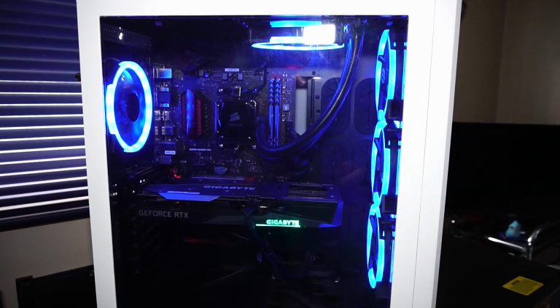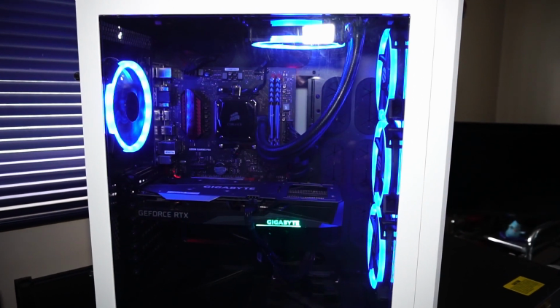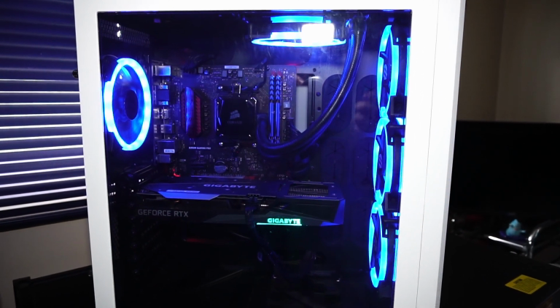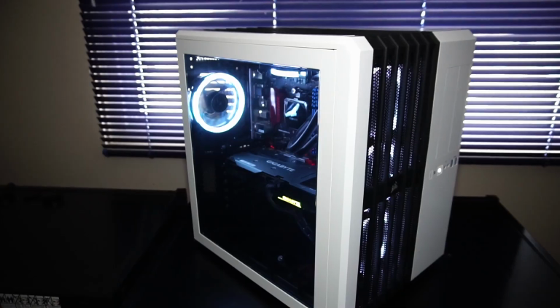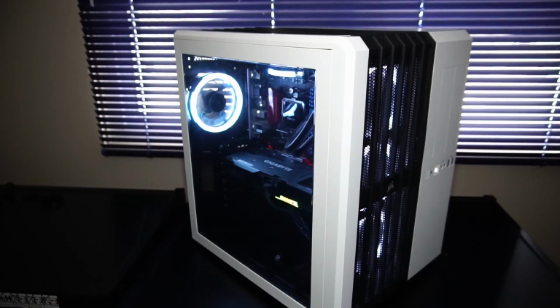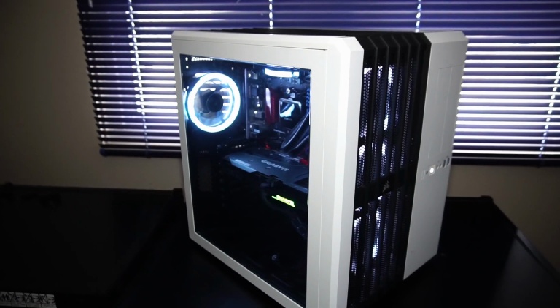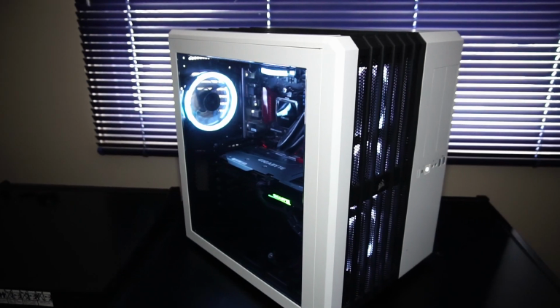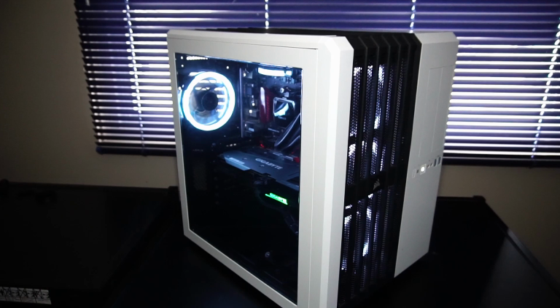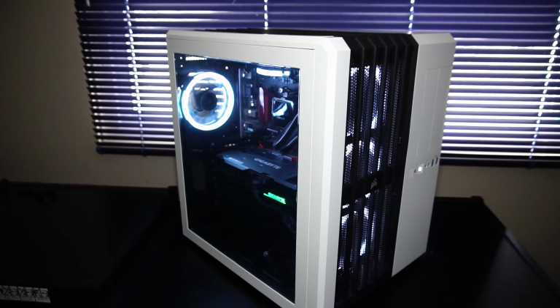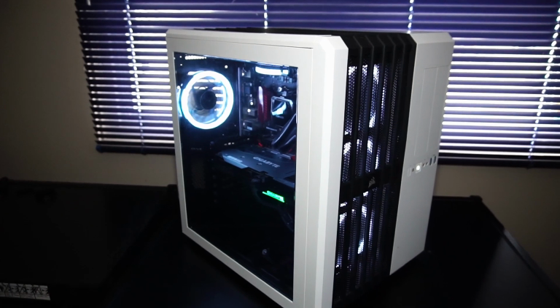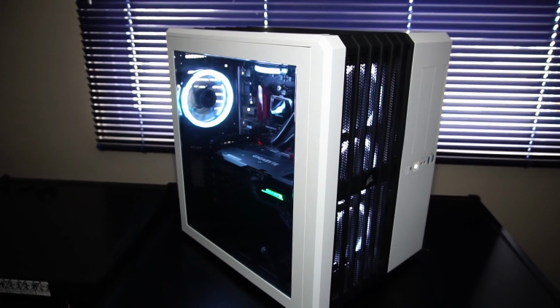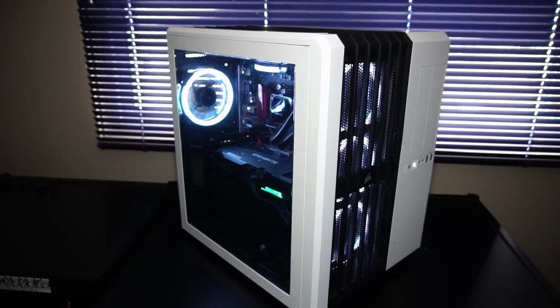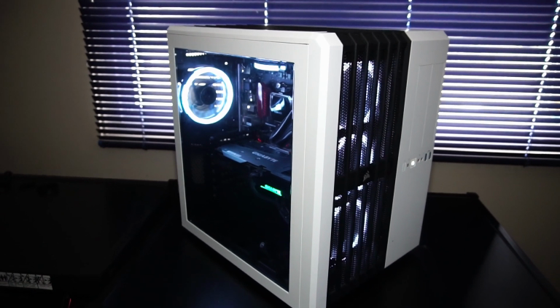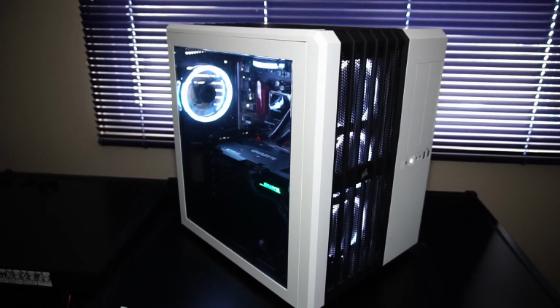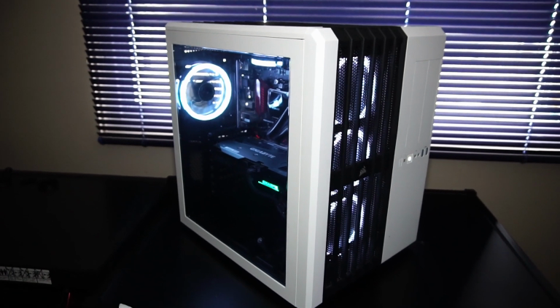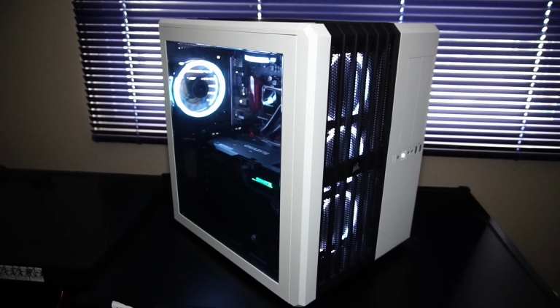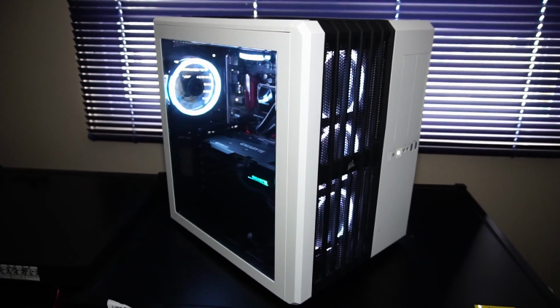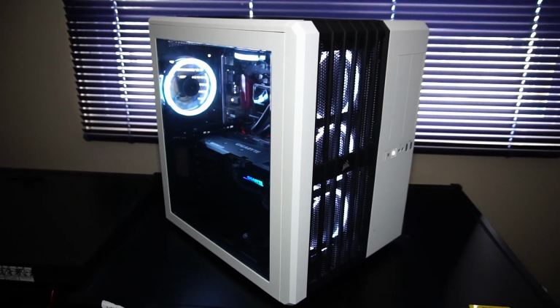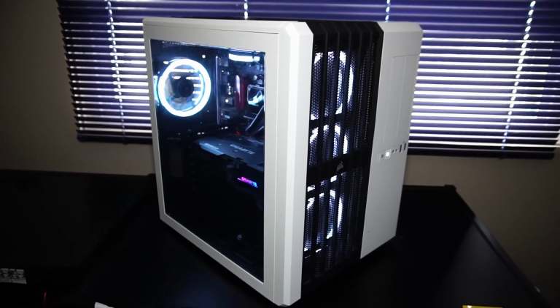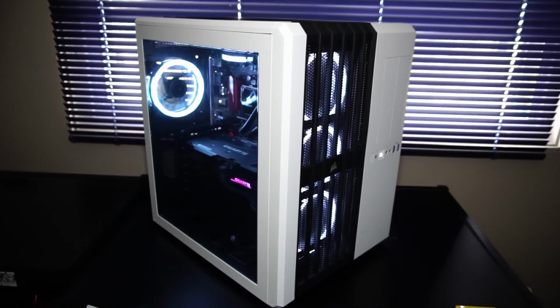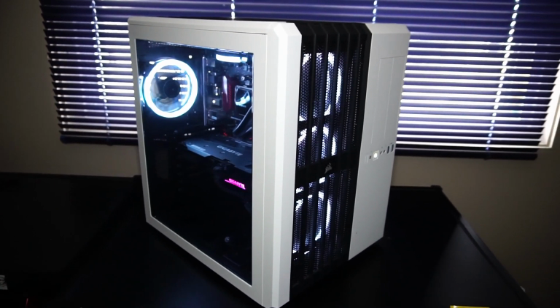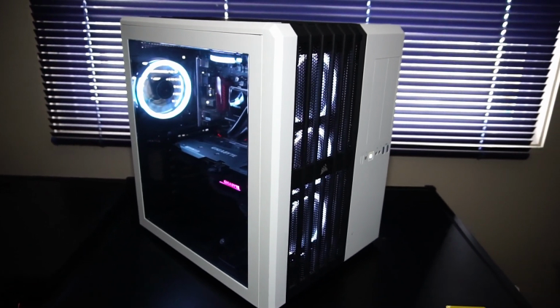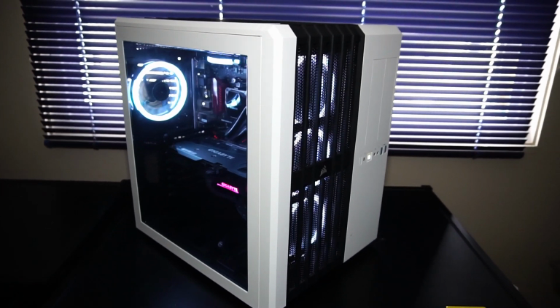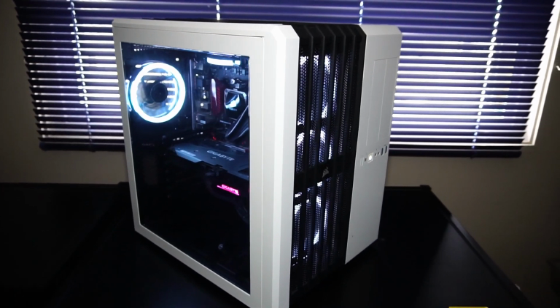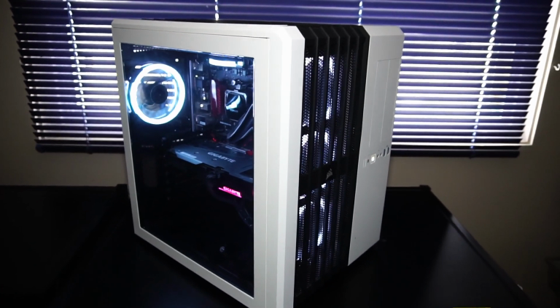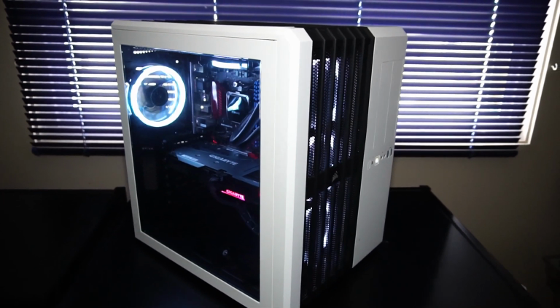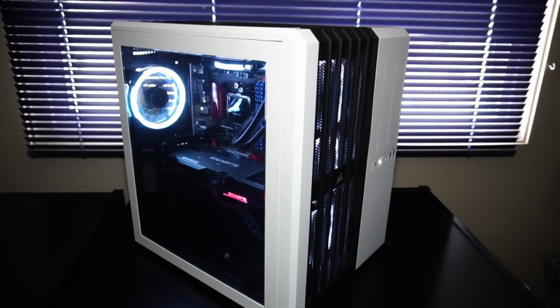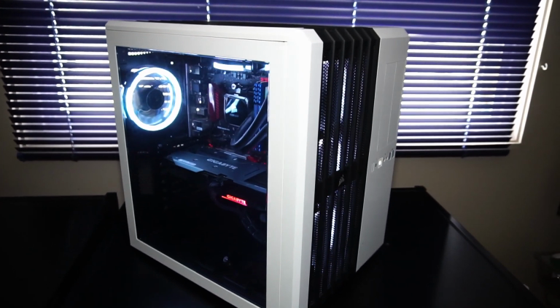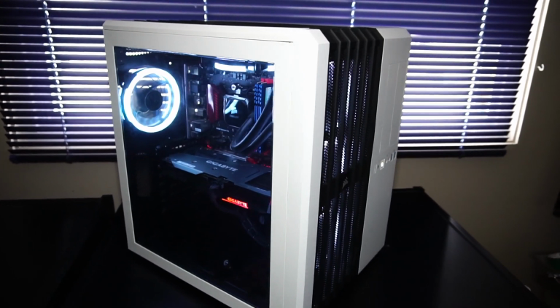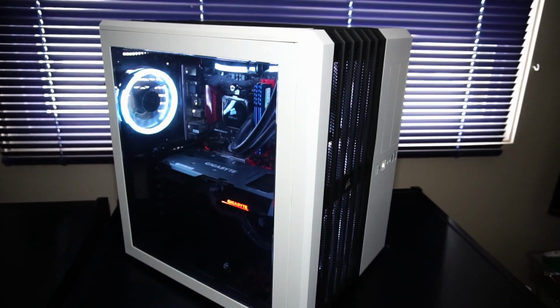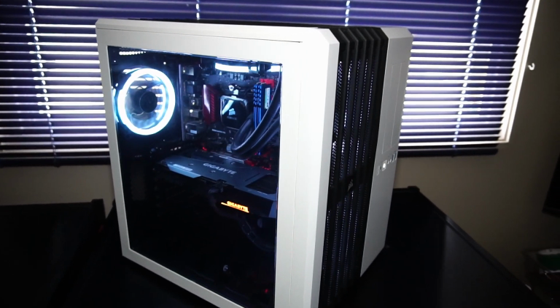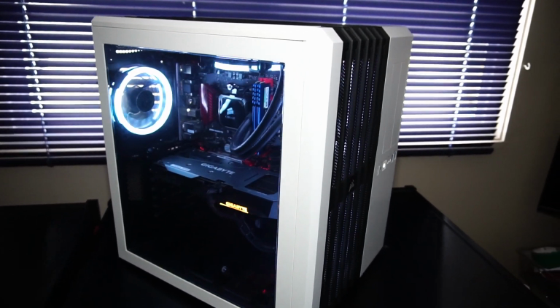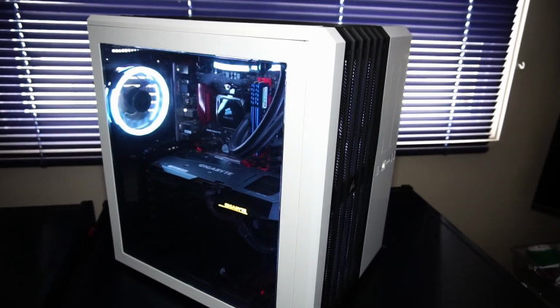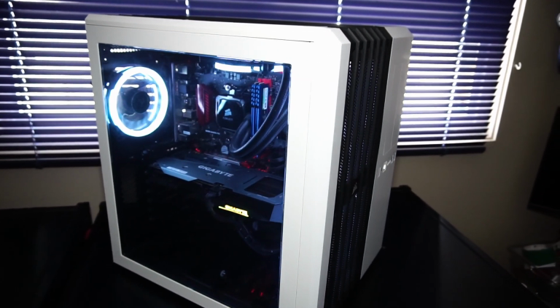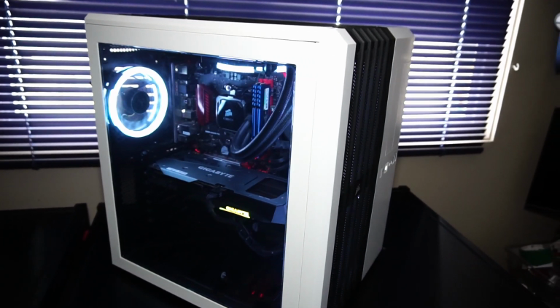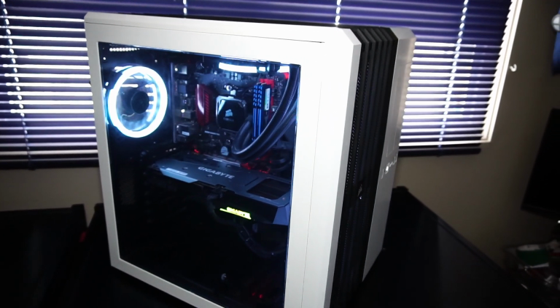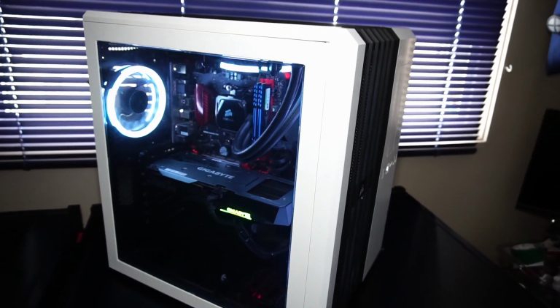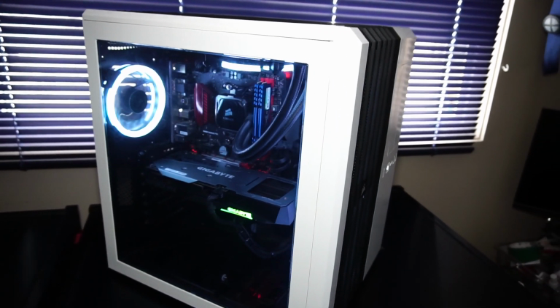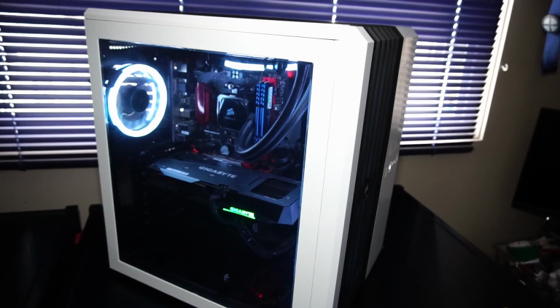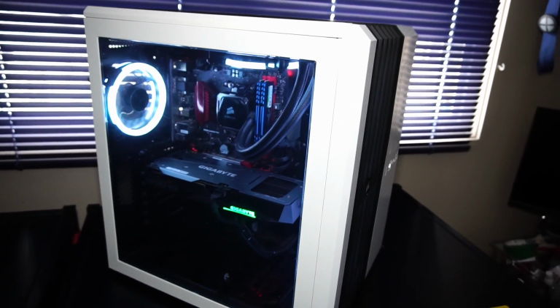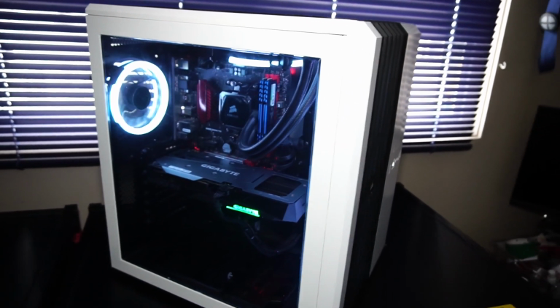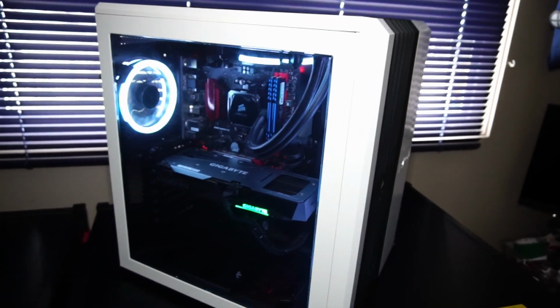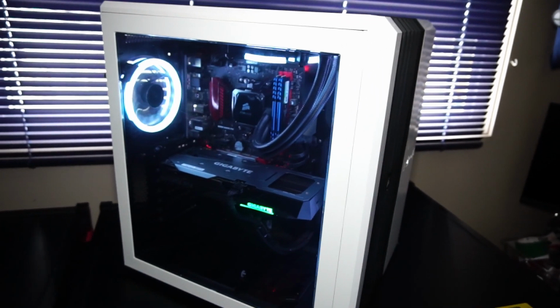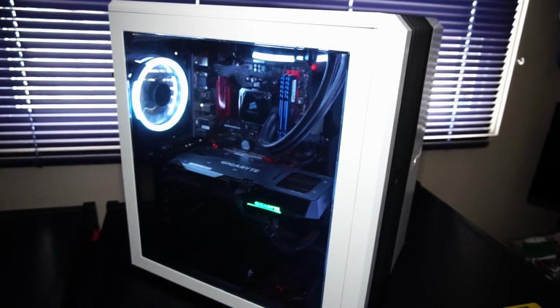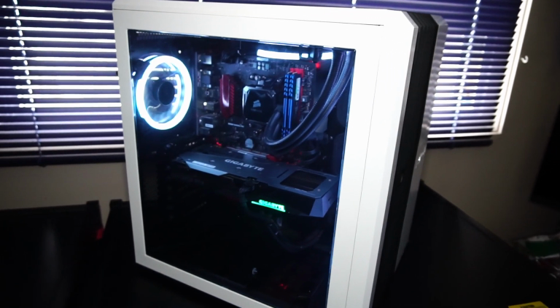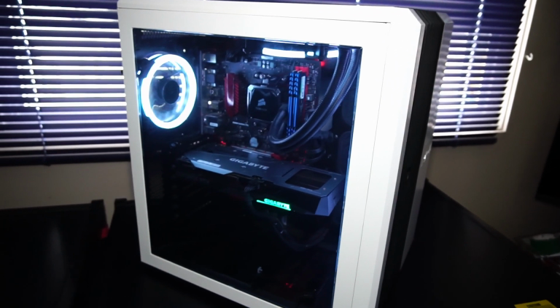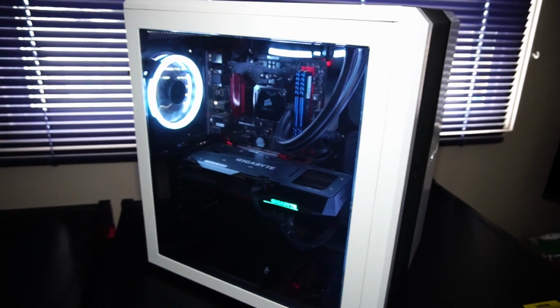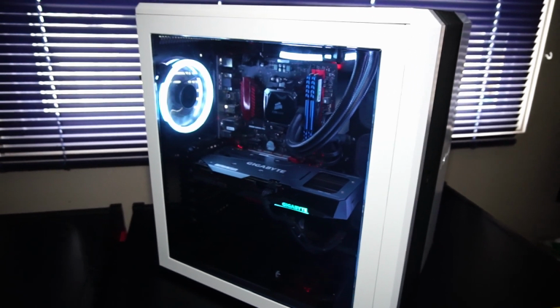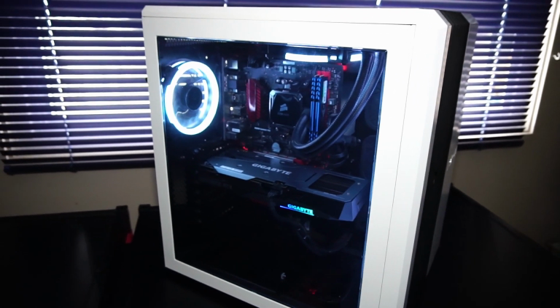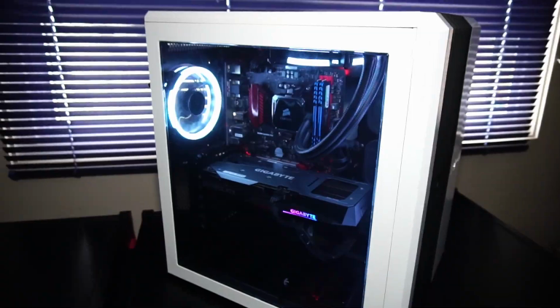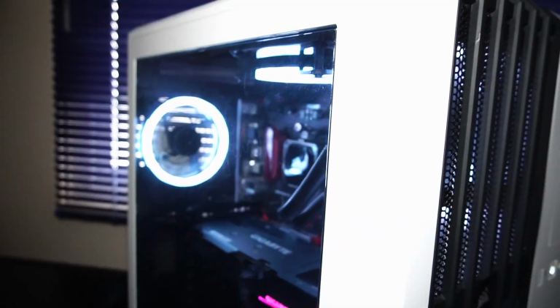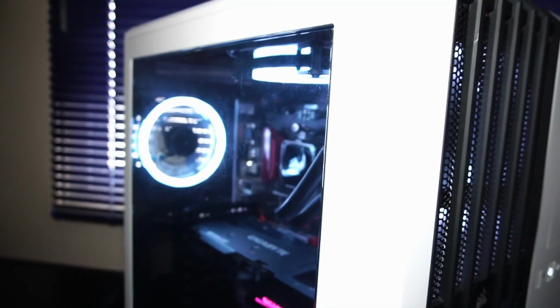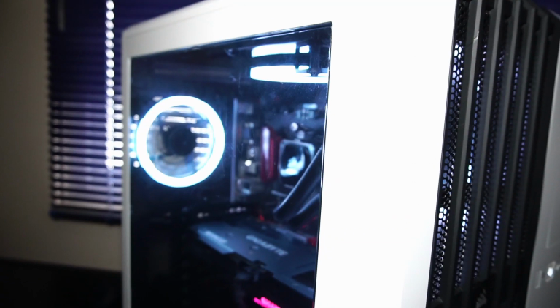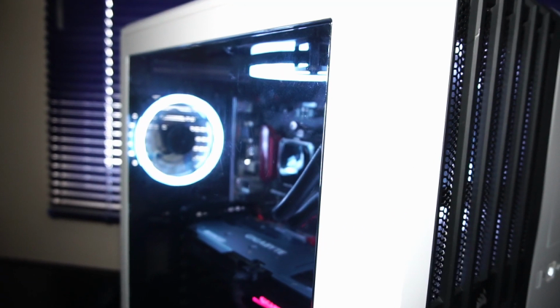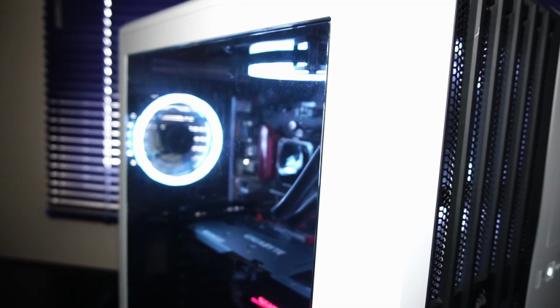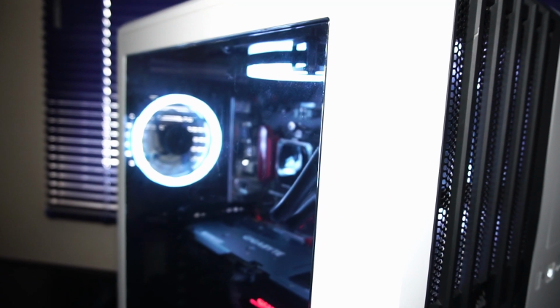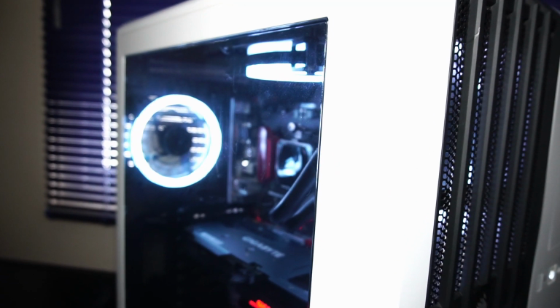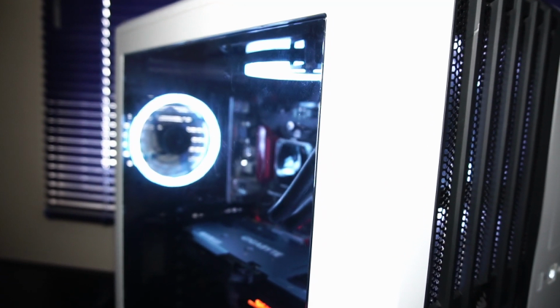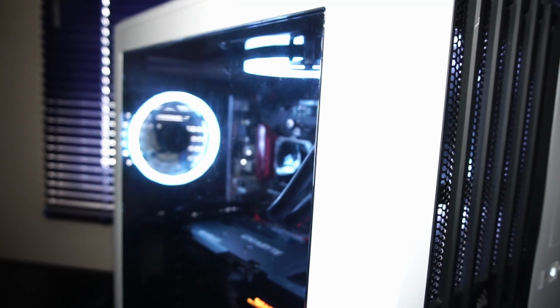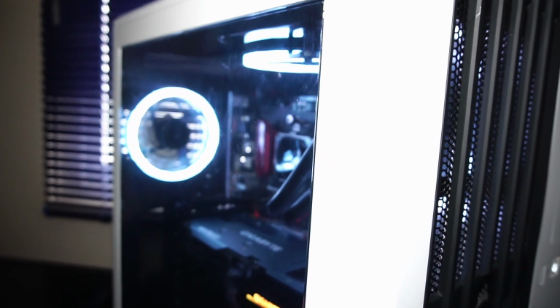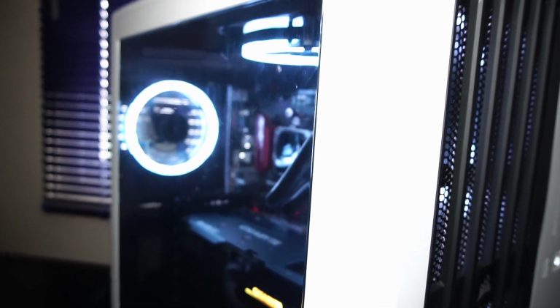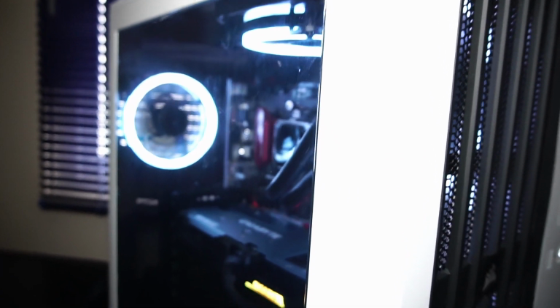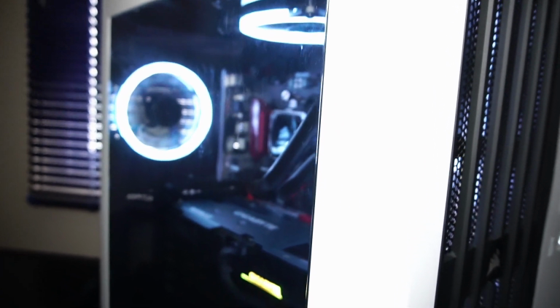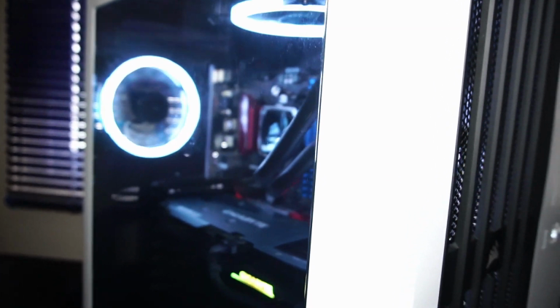This is all packed into a dual-chamber Corsair Carbide Air 540 PC case, which features quite a bit of expansion.